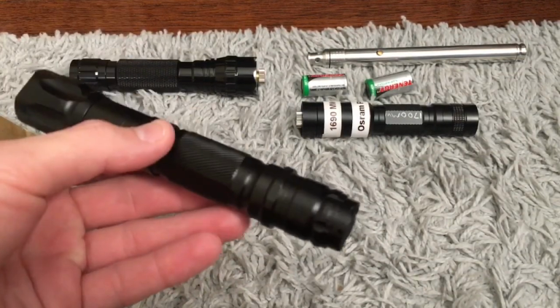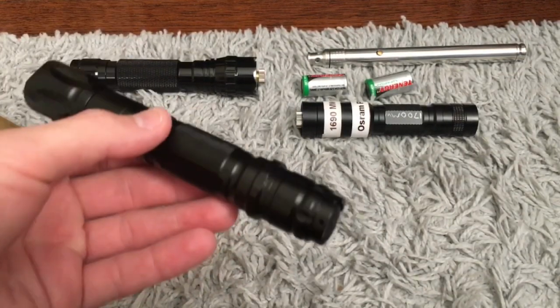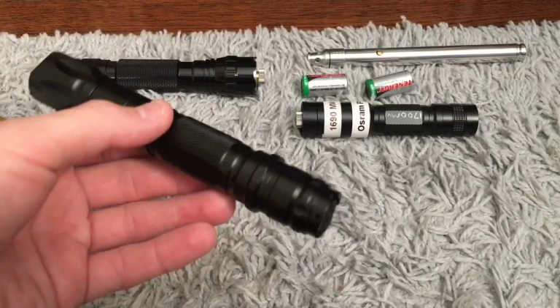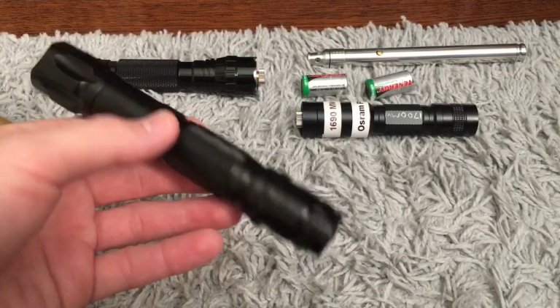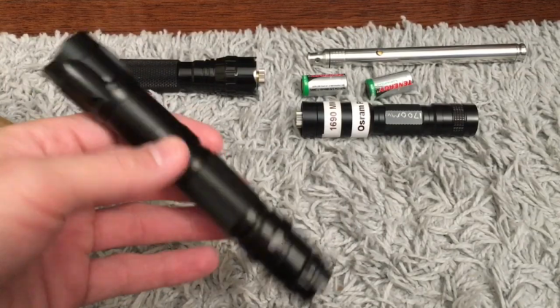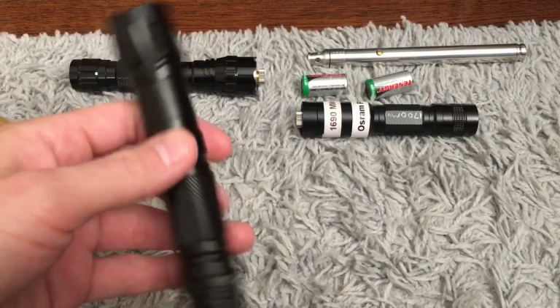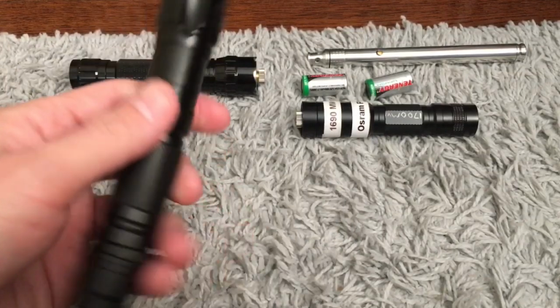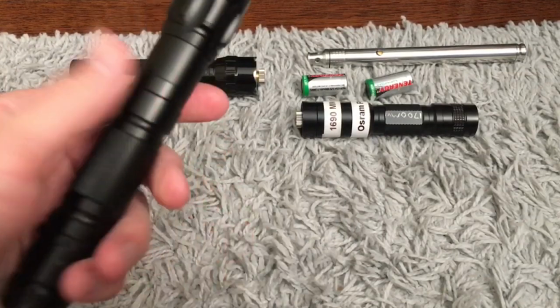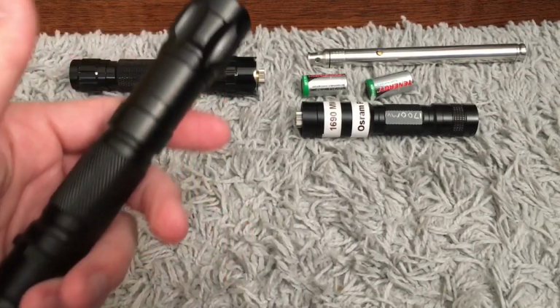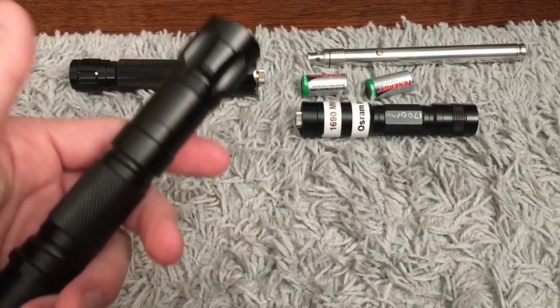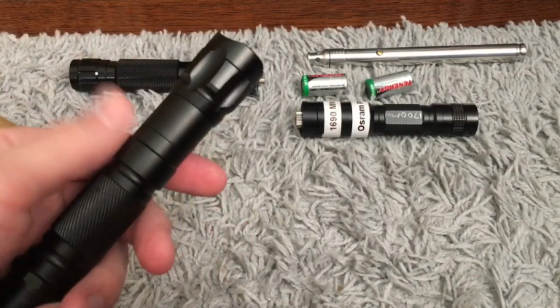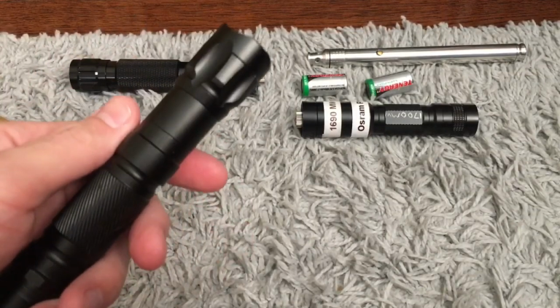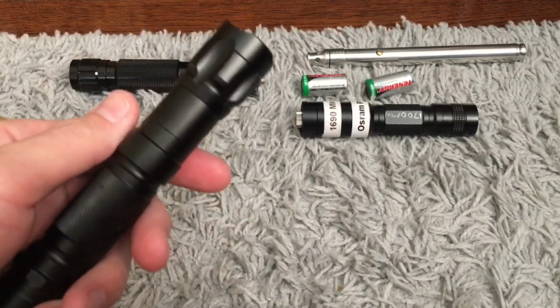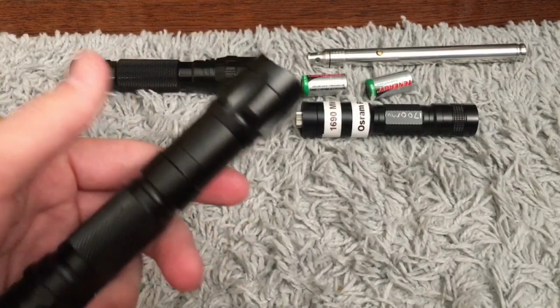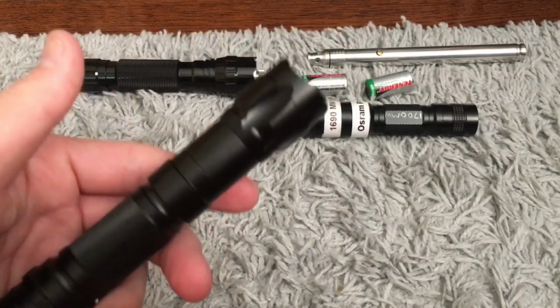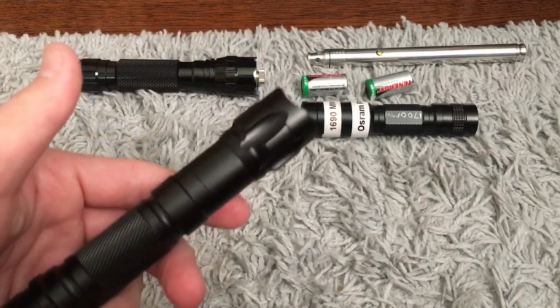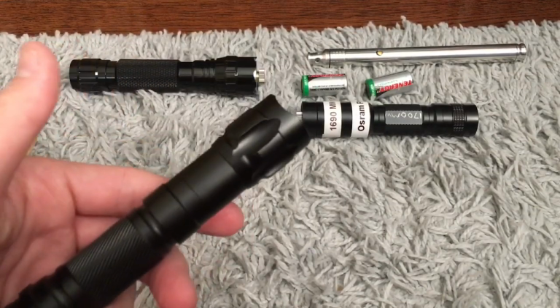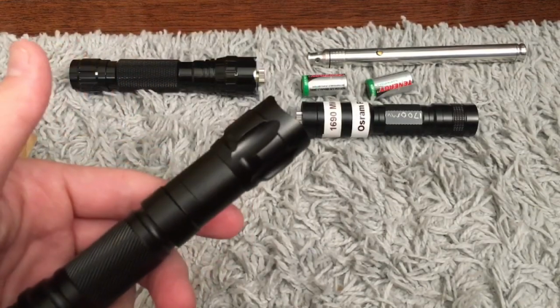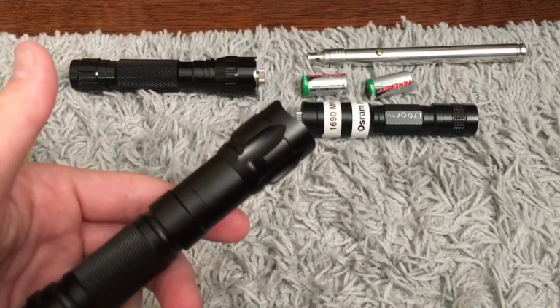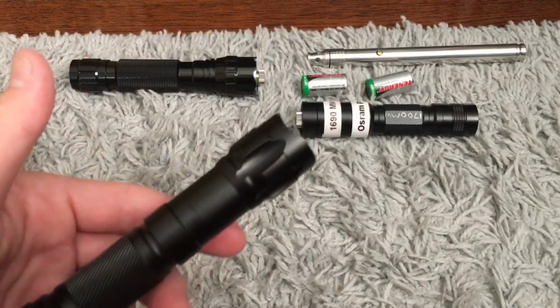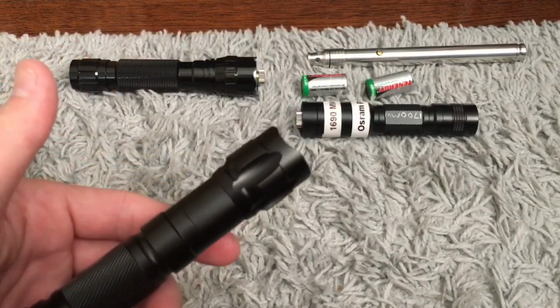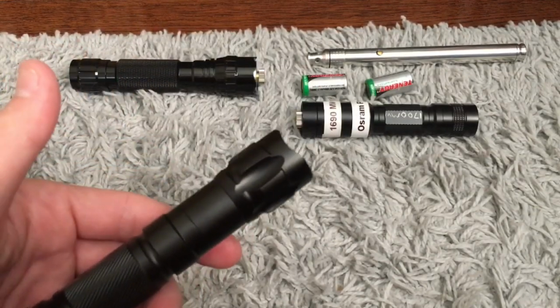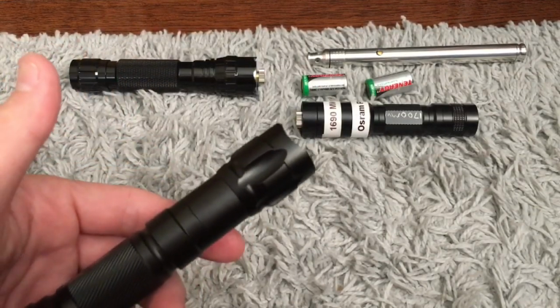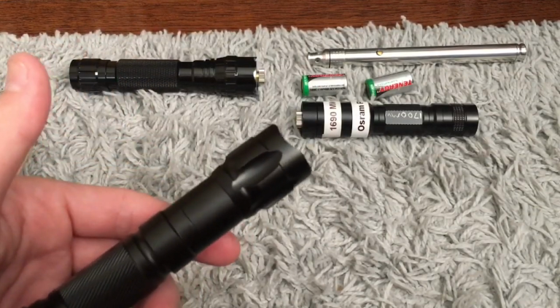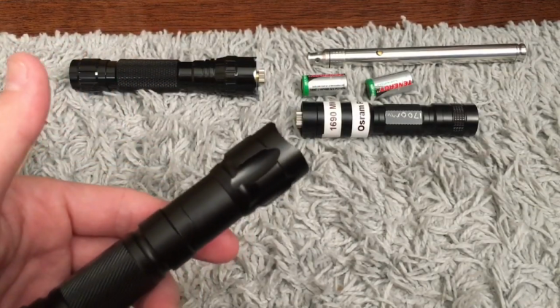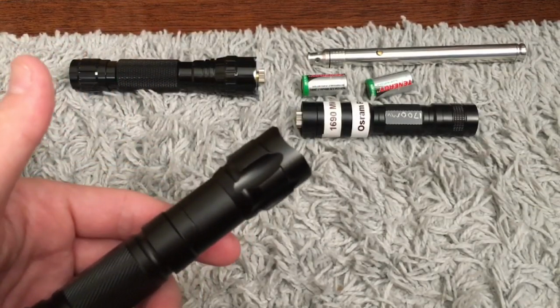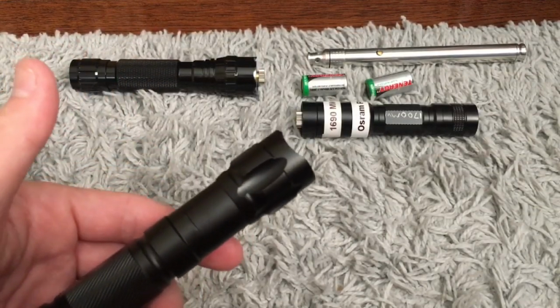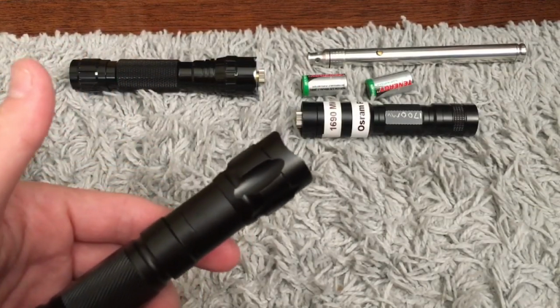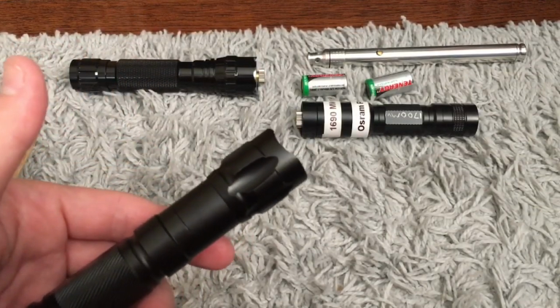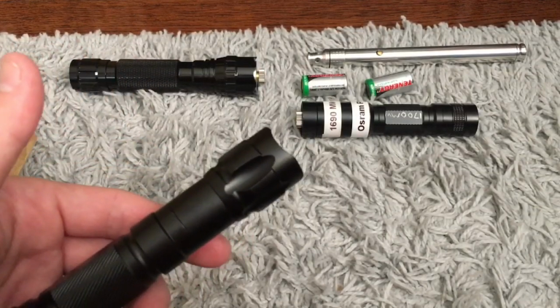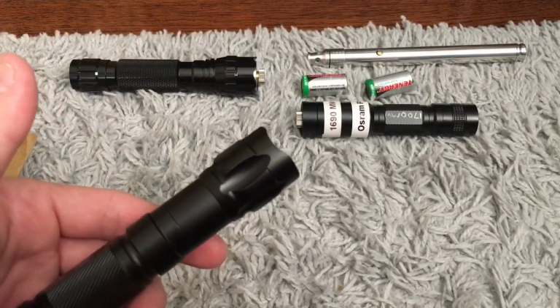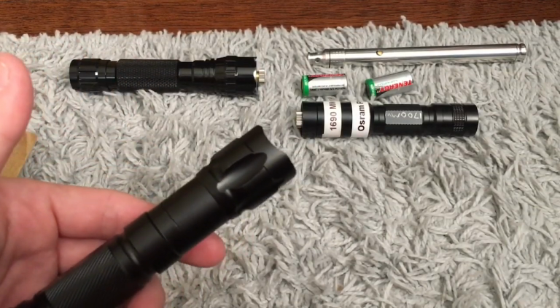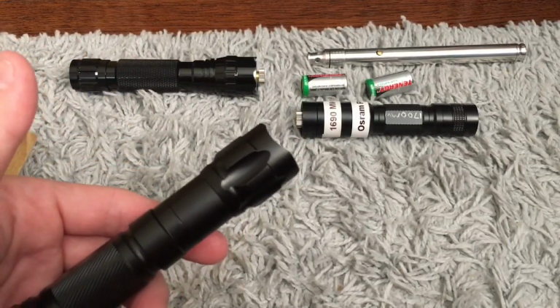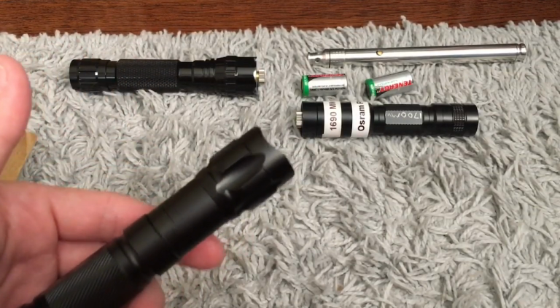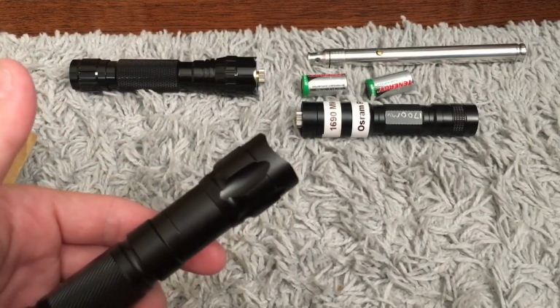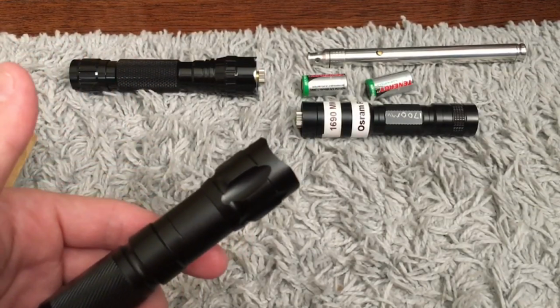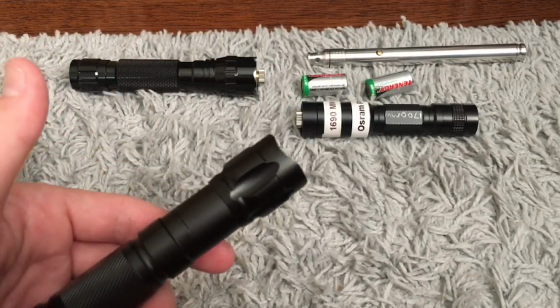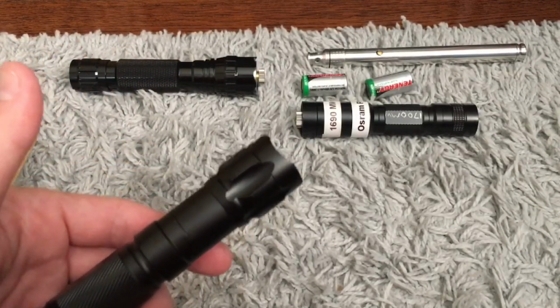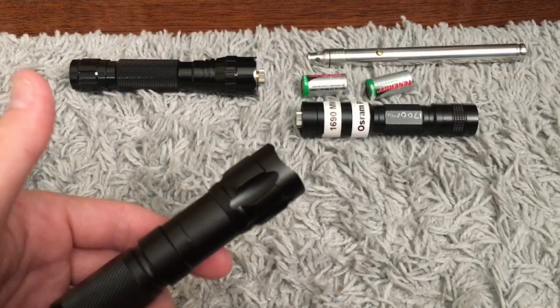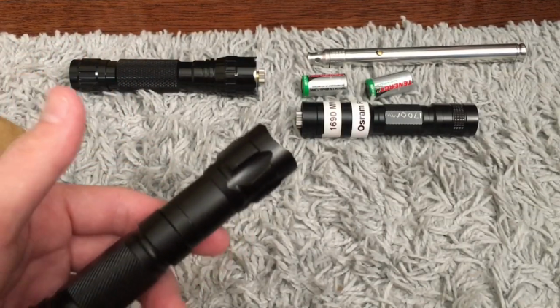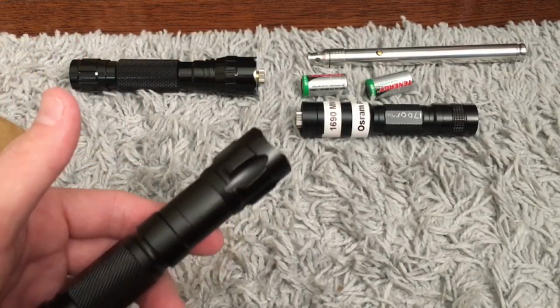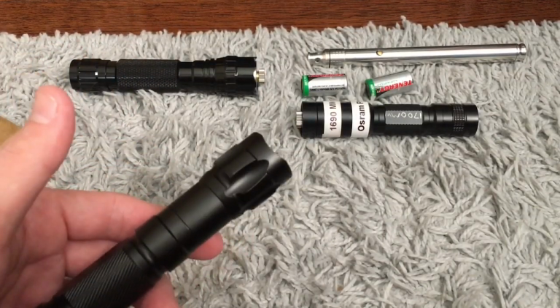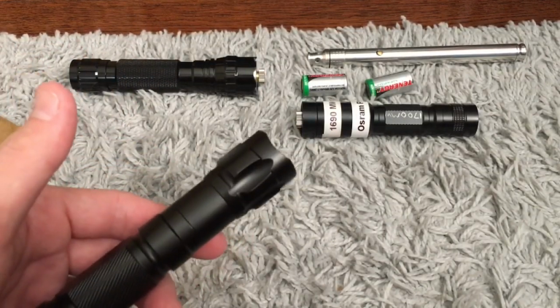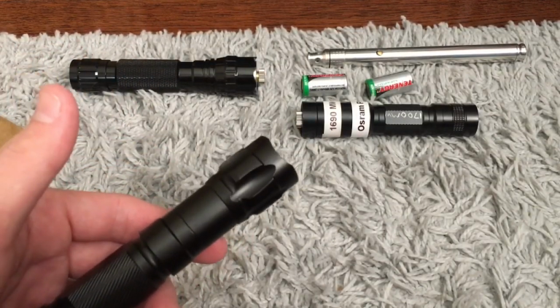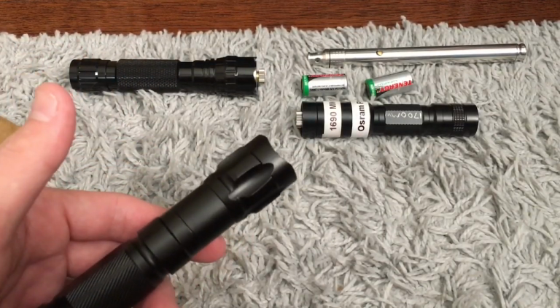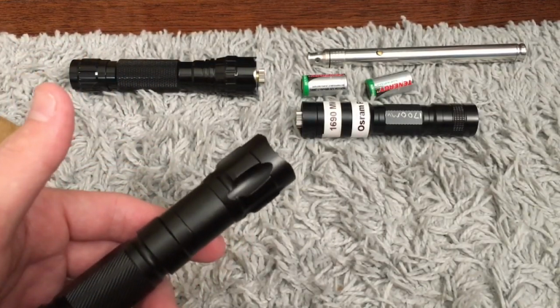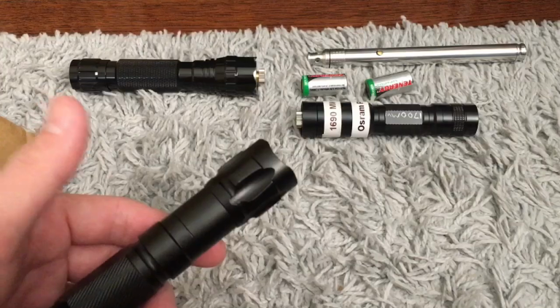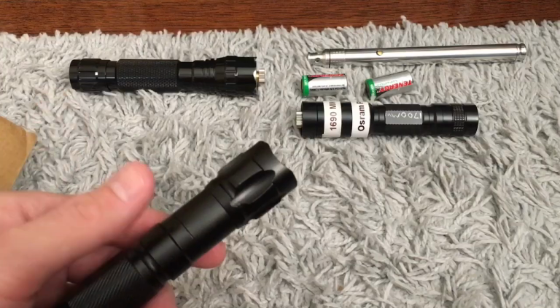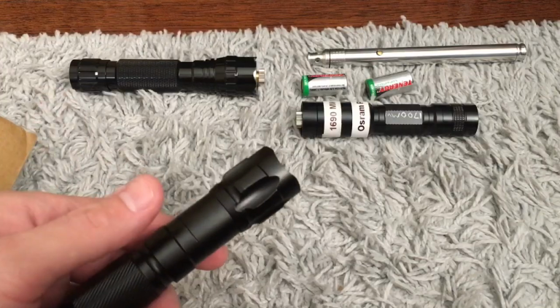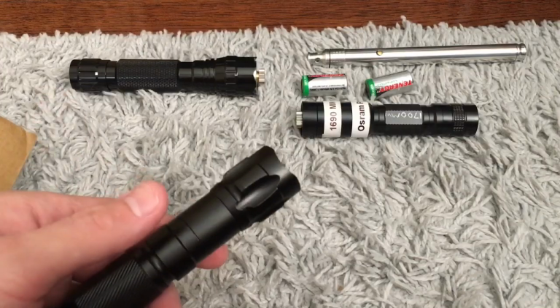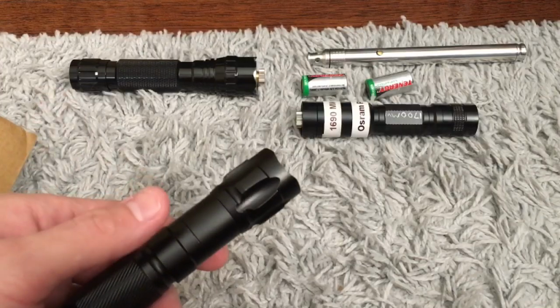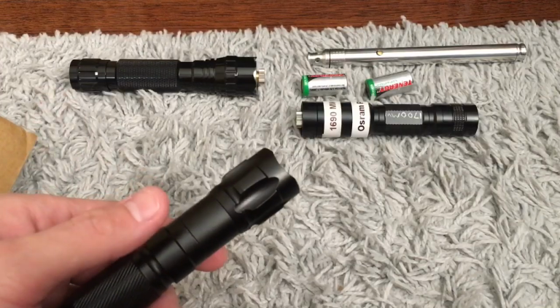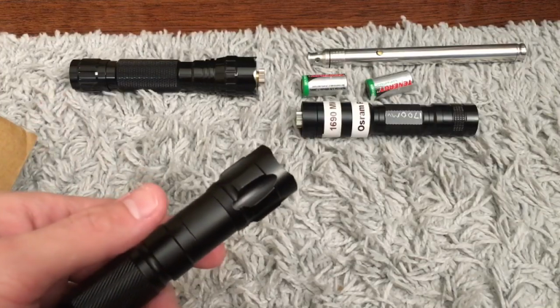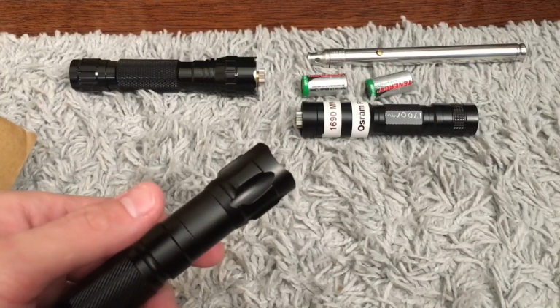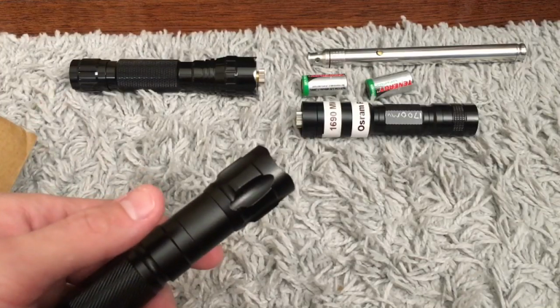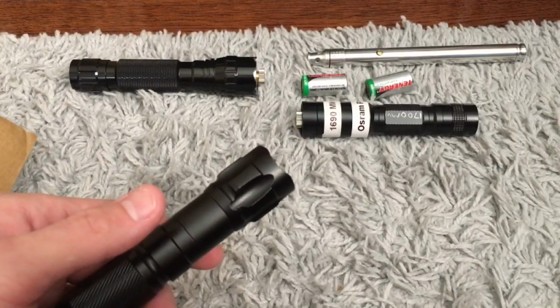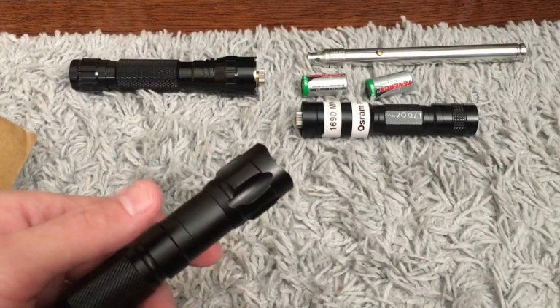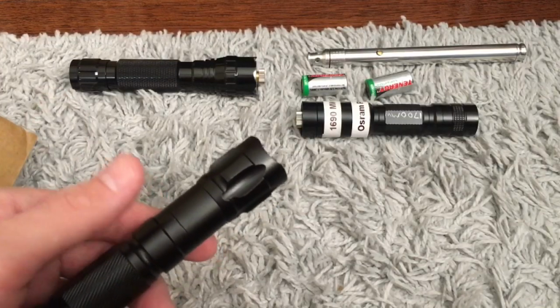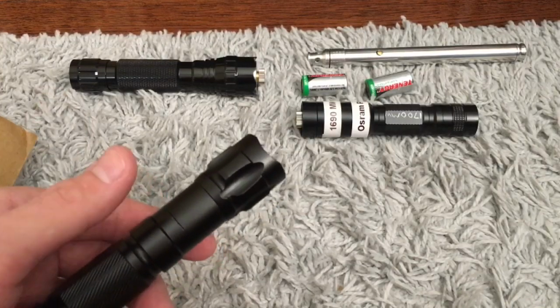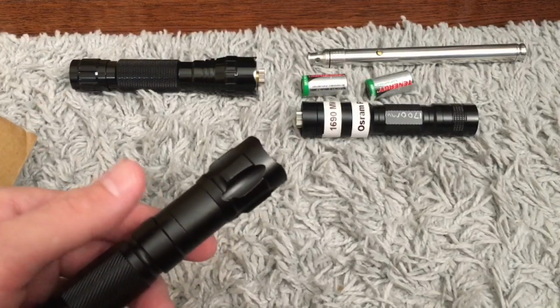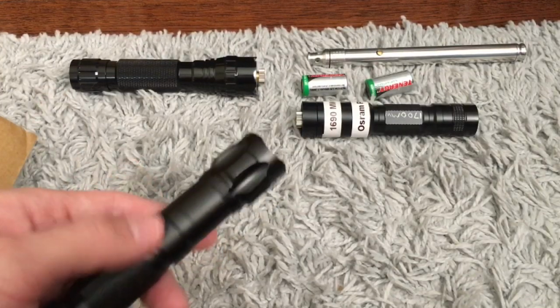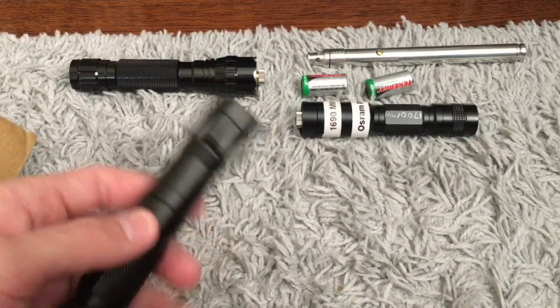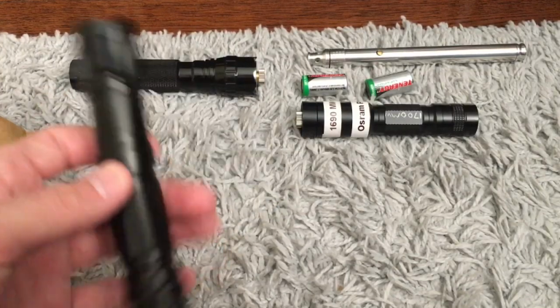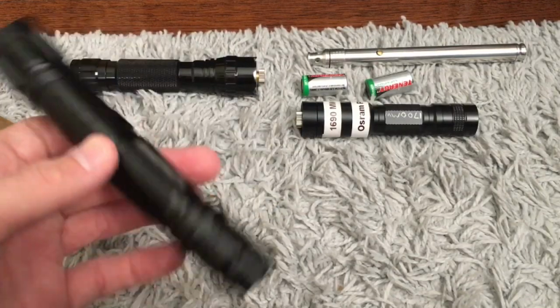I've taken this thing apart to expose the driver. The driver actually looks like it's in really good condition — it looks like a pretty good quality driver, which is quite surprising coming from a $10 laser pointer.